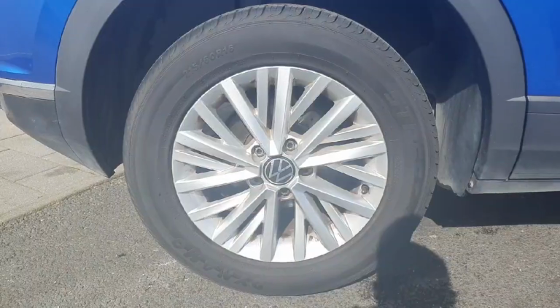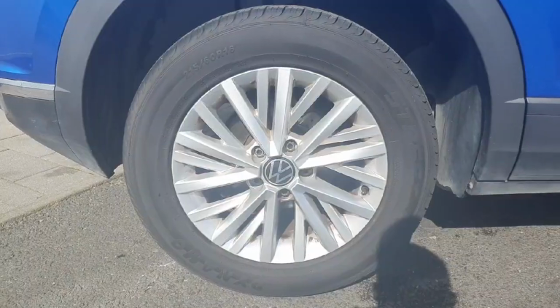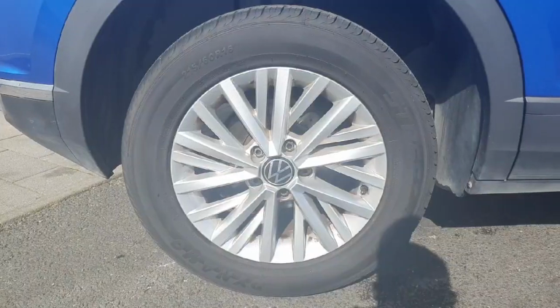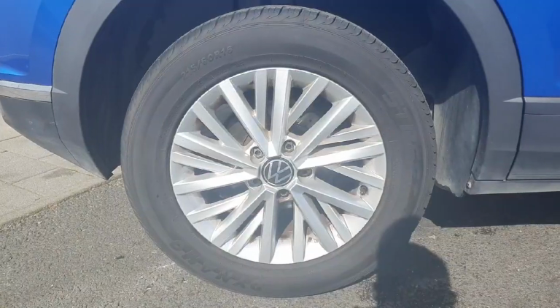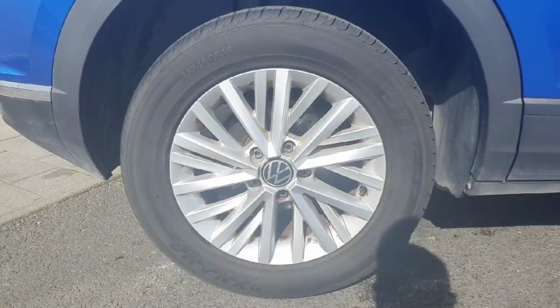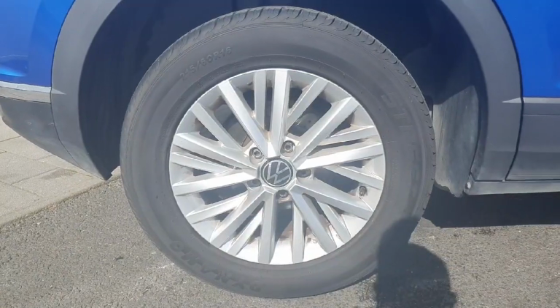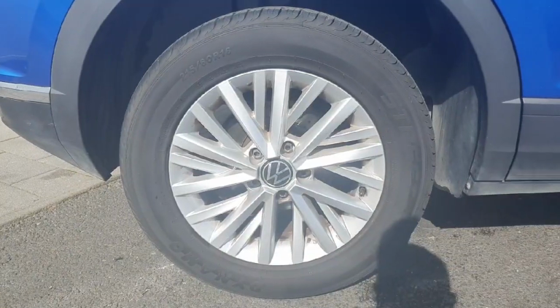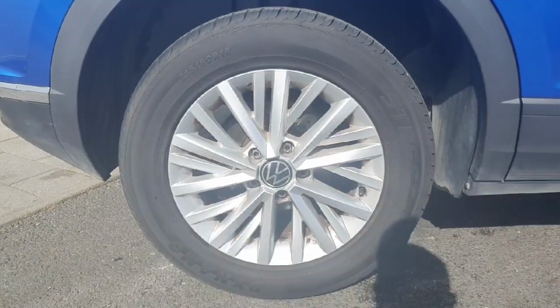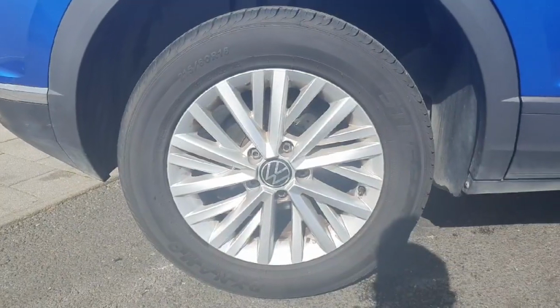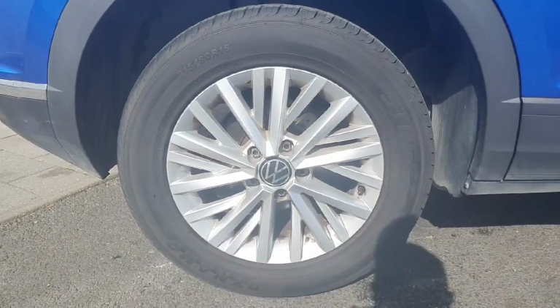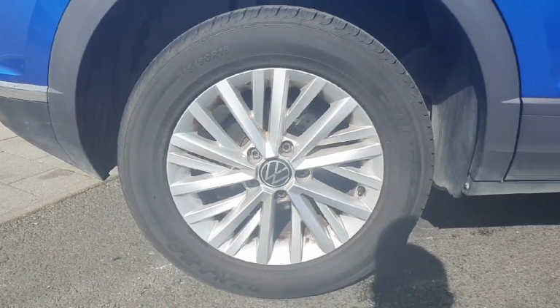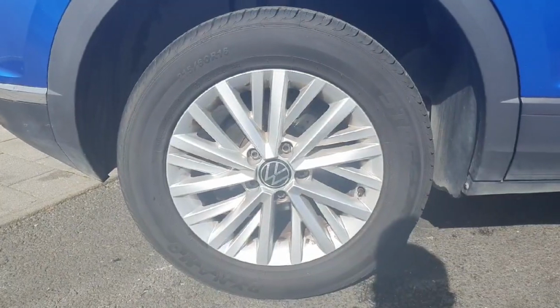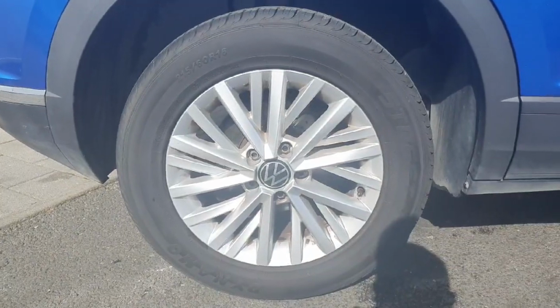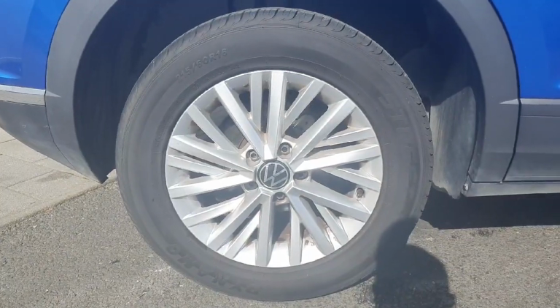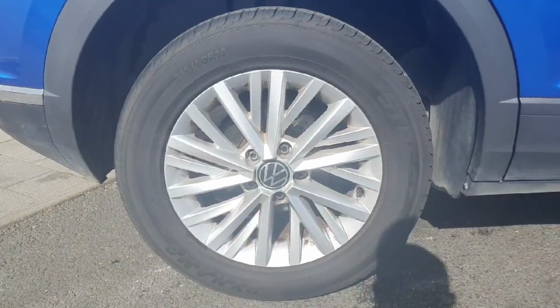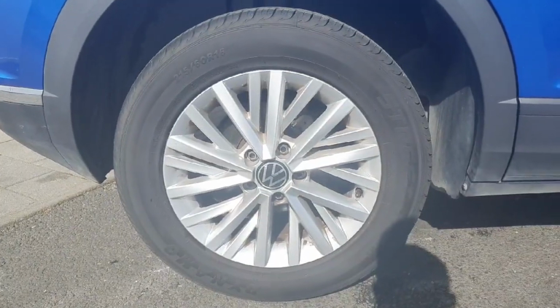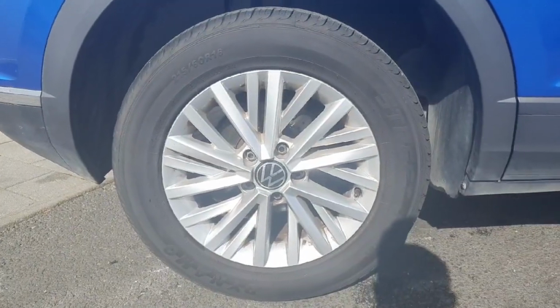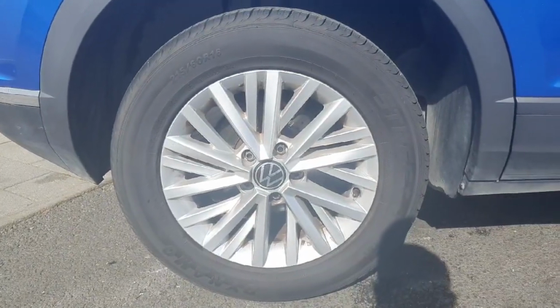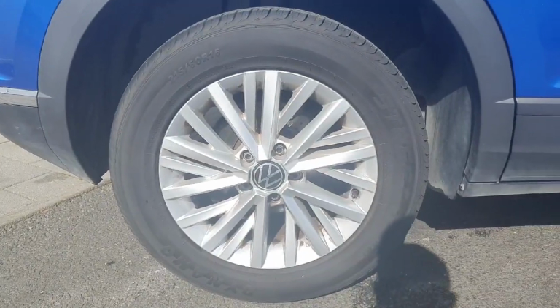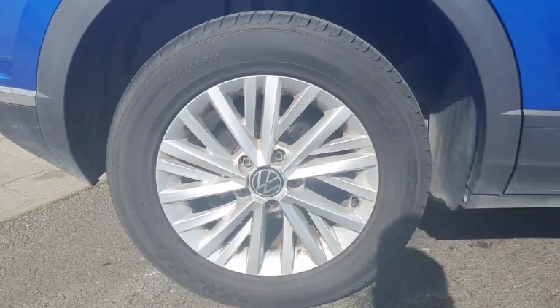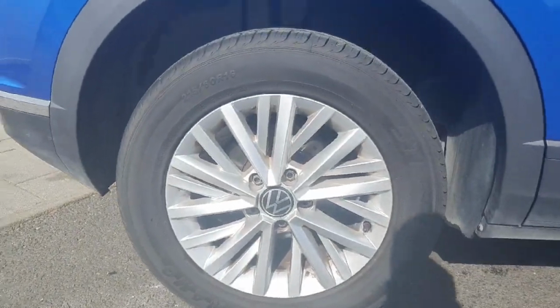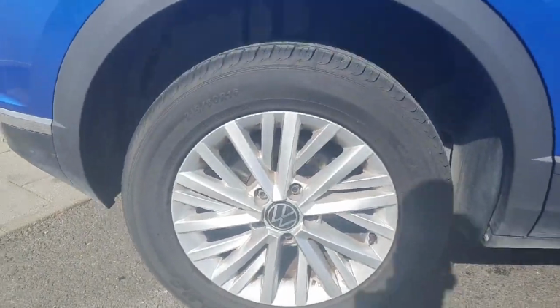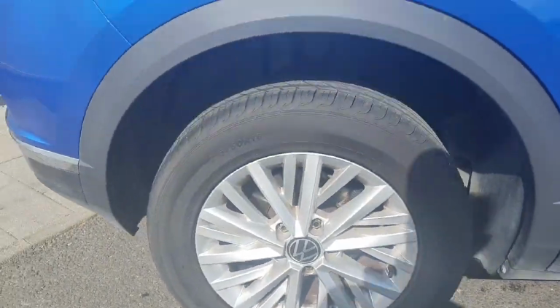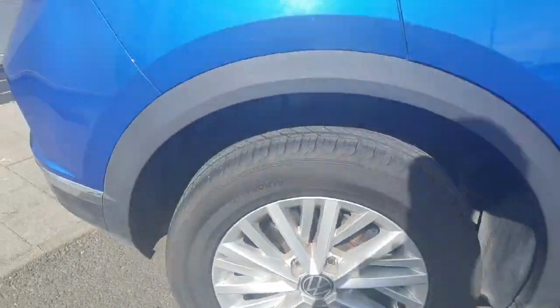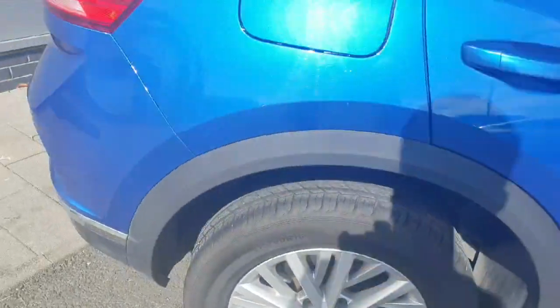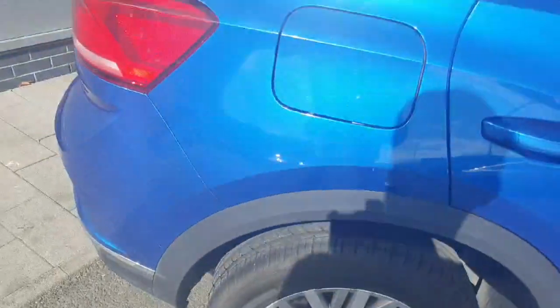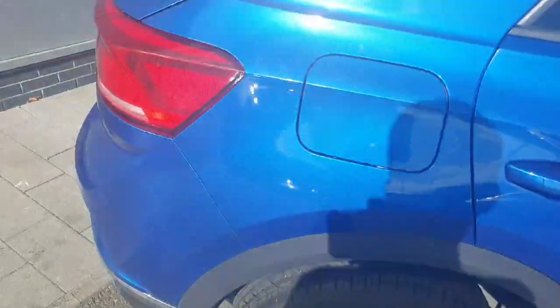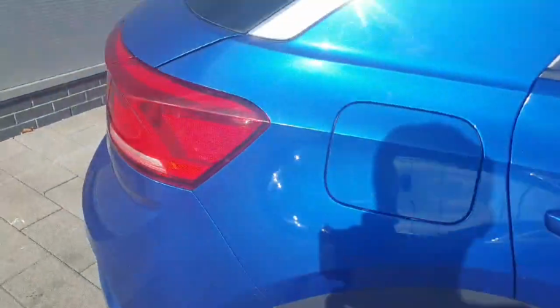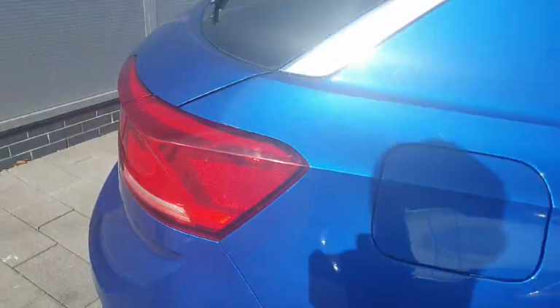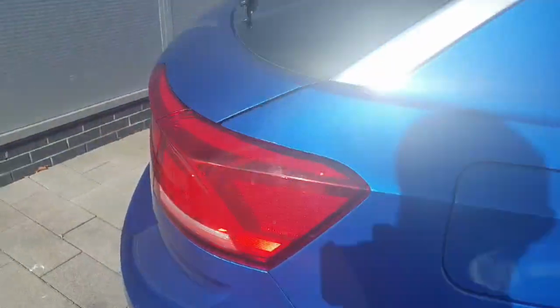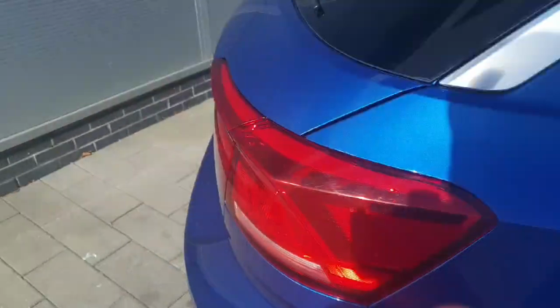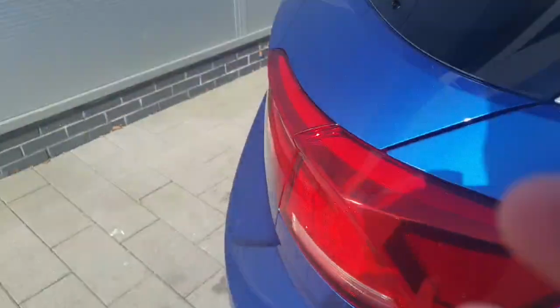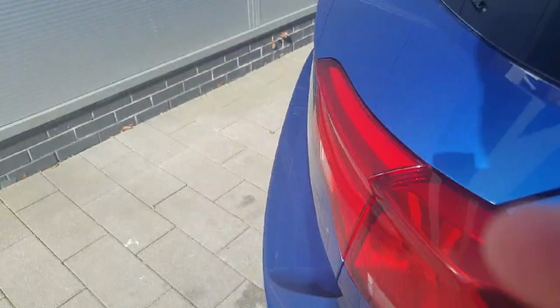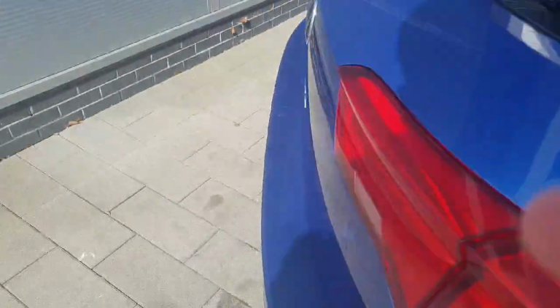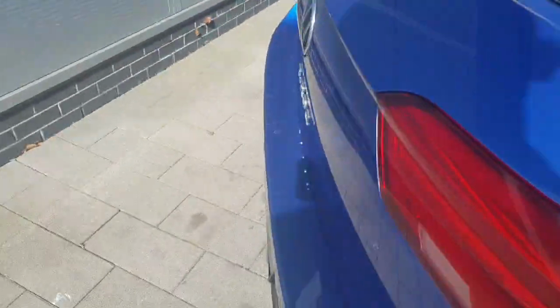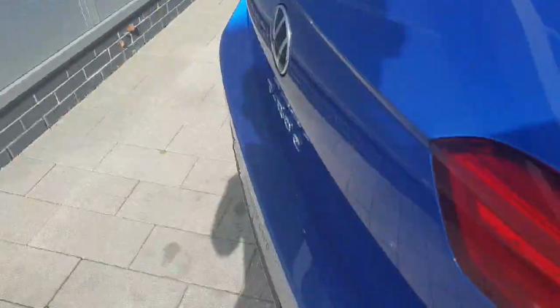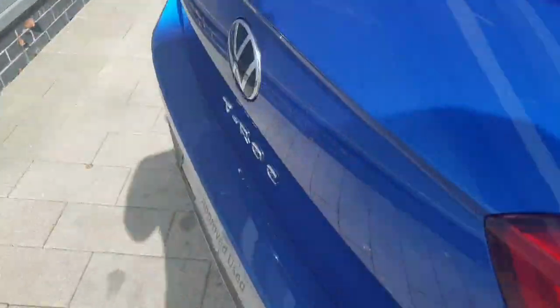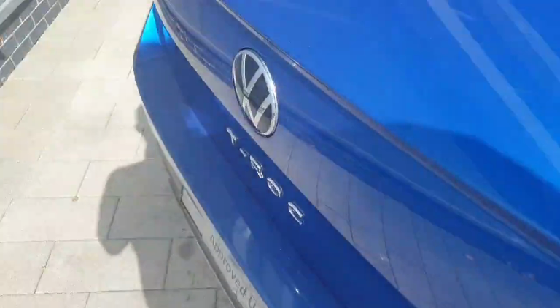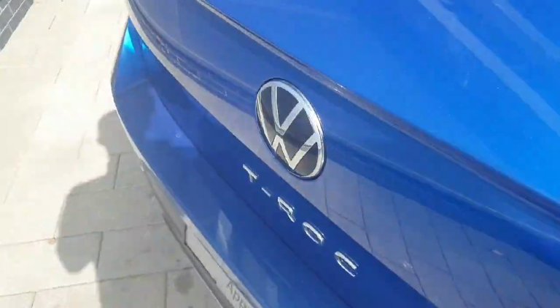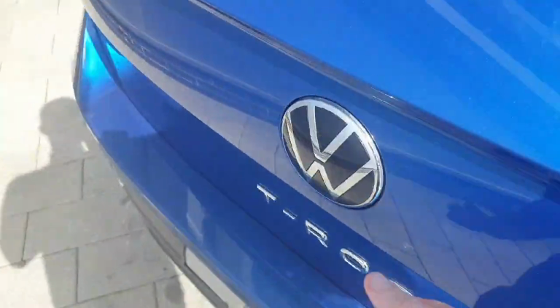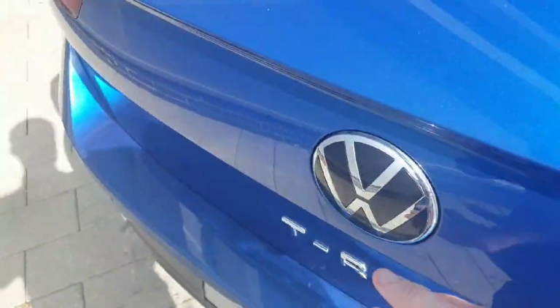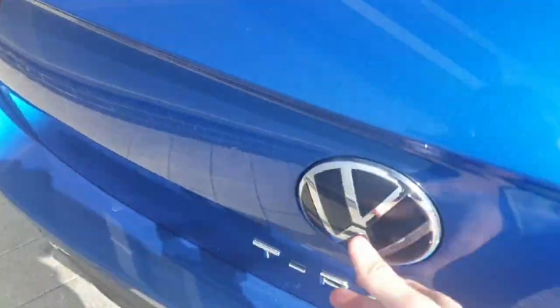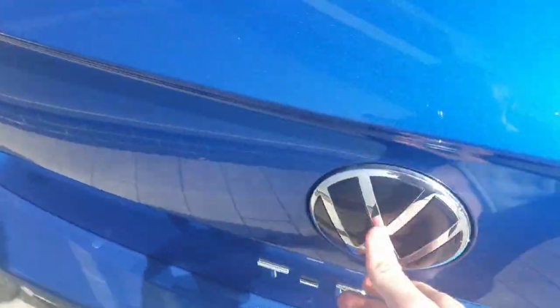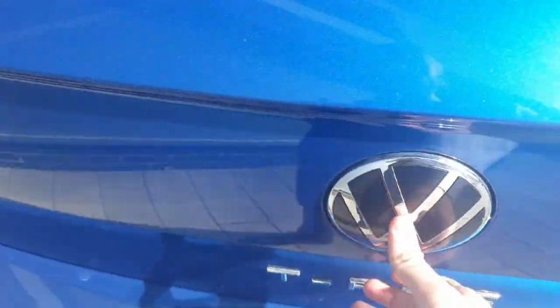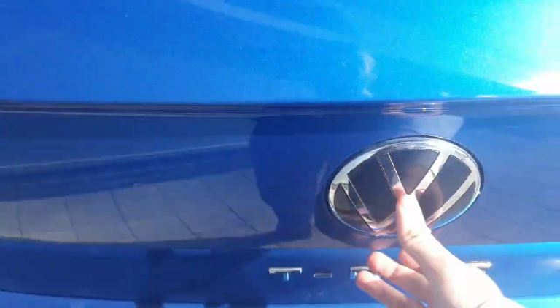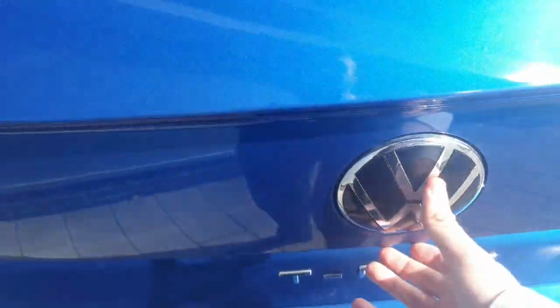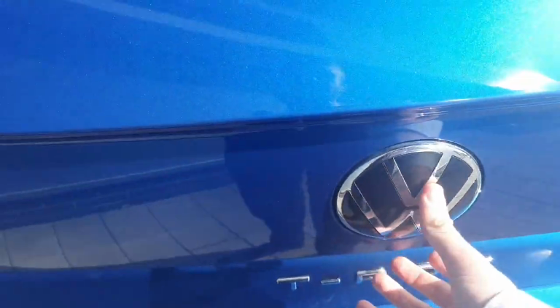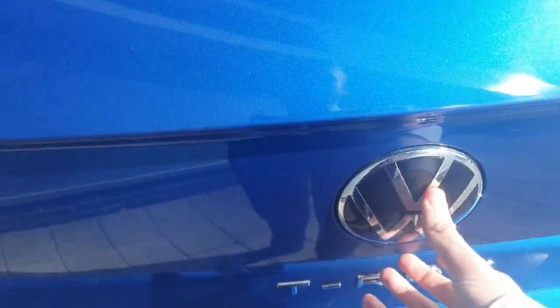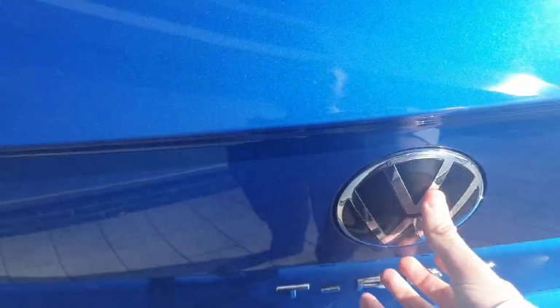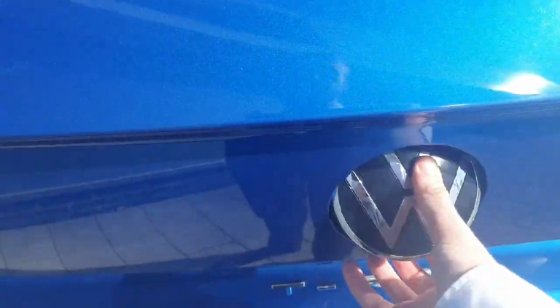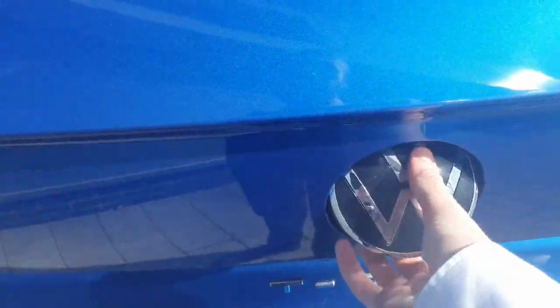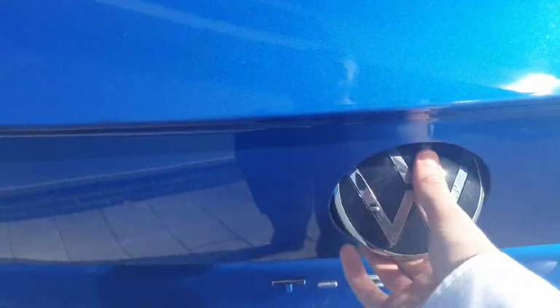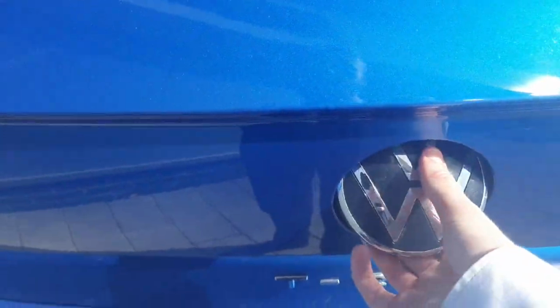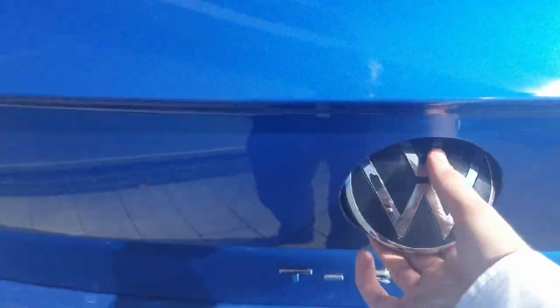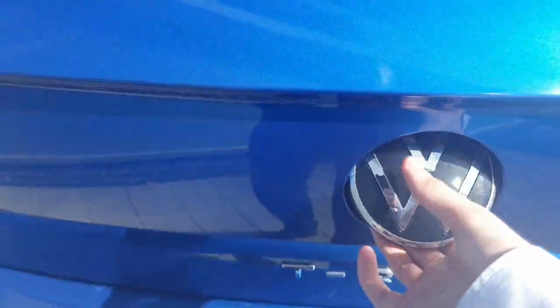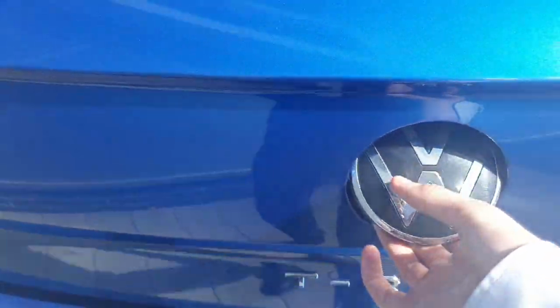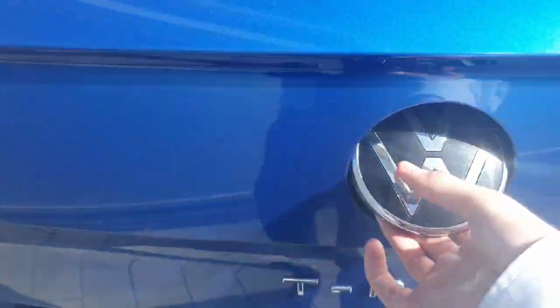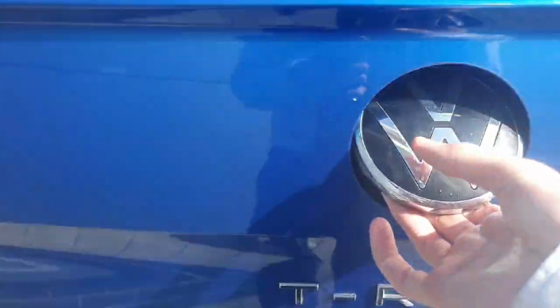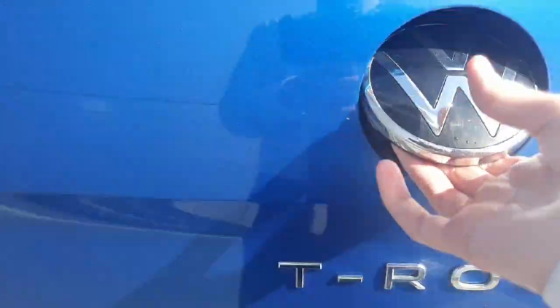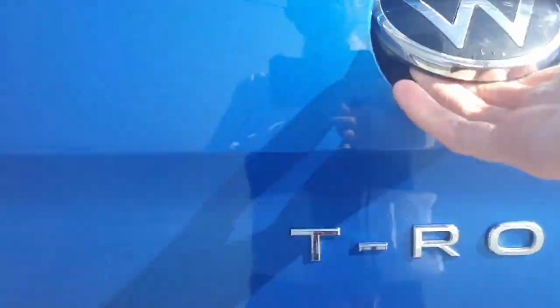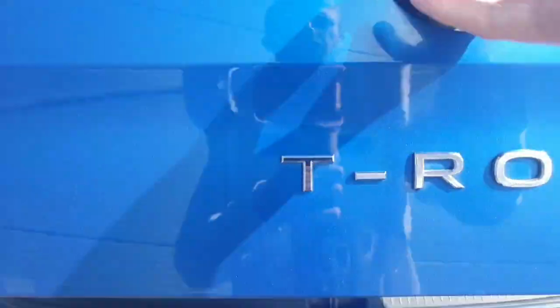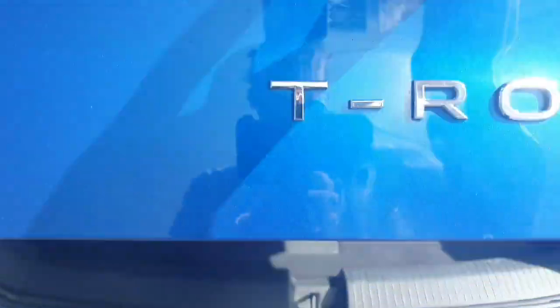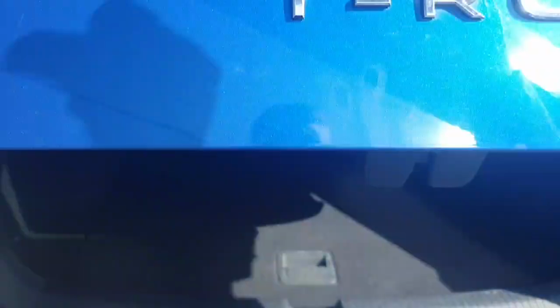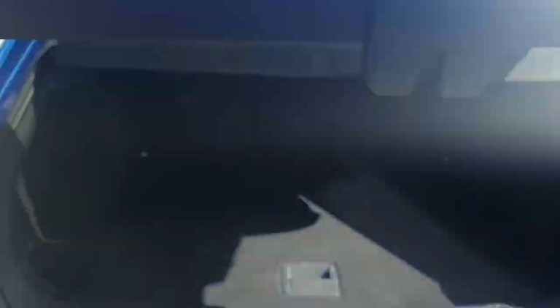Starting off with the wheels, we have these really nice 16 inch alloys. Coming around to the boot, which is very easy to access by pulling up the Volkswagen logo like so.